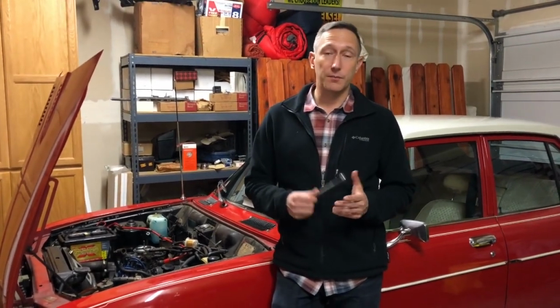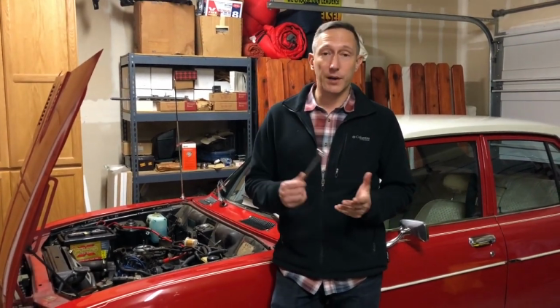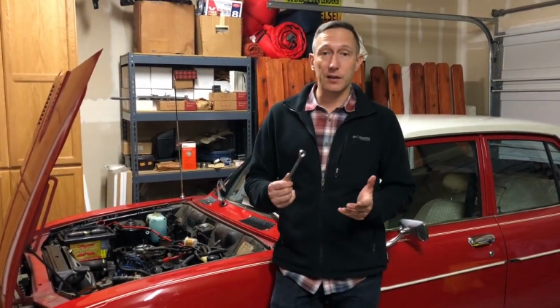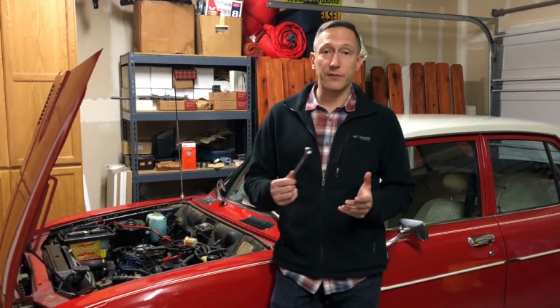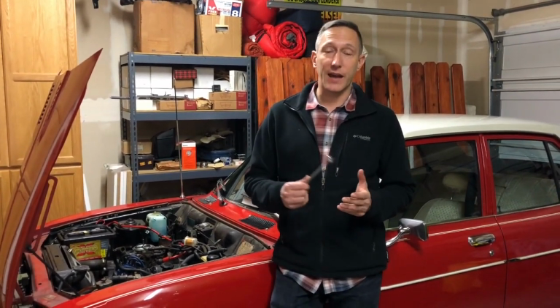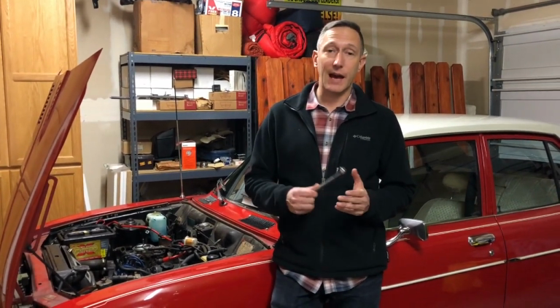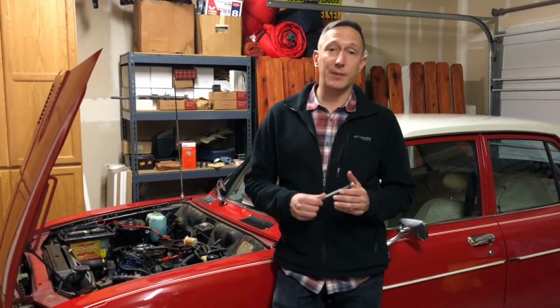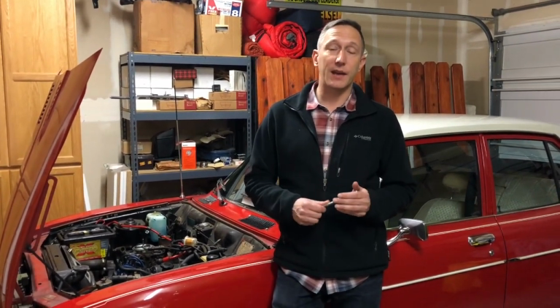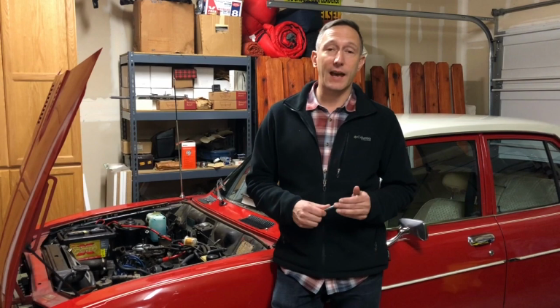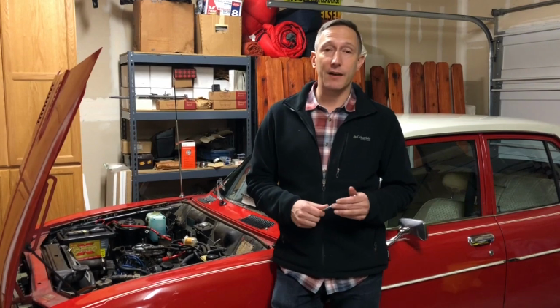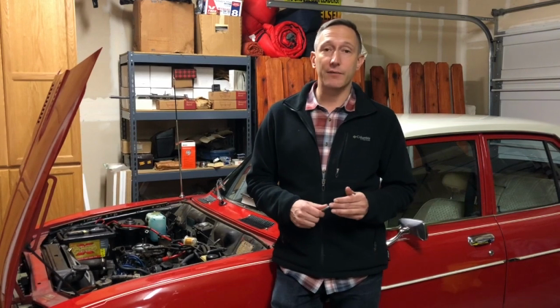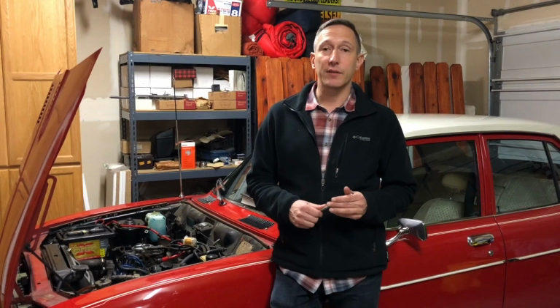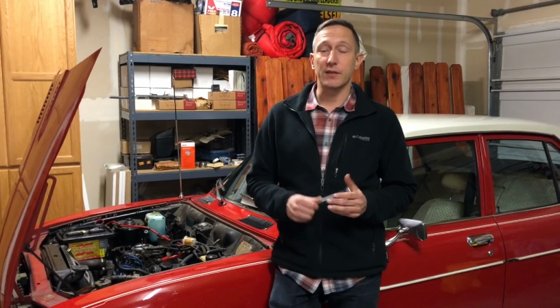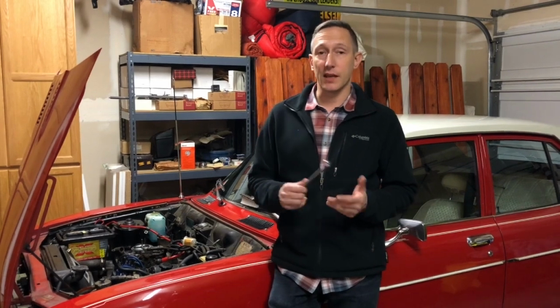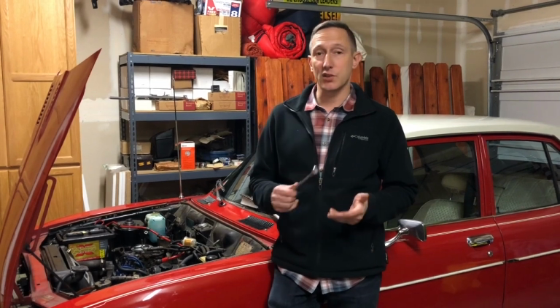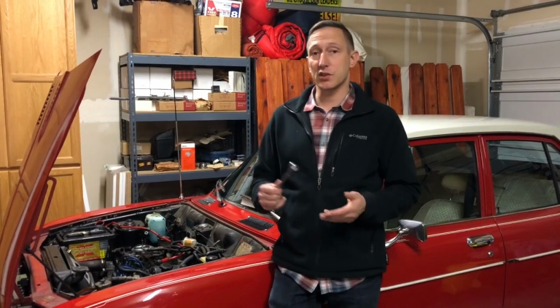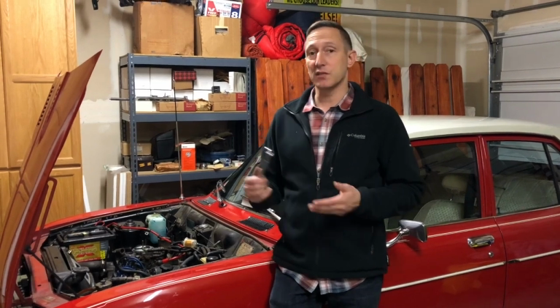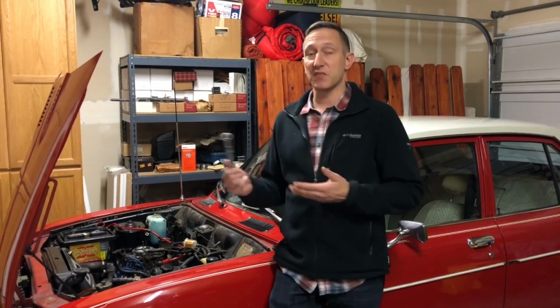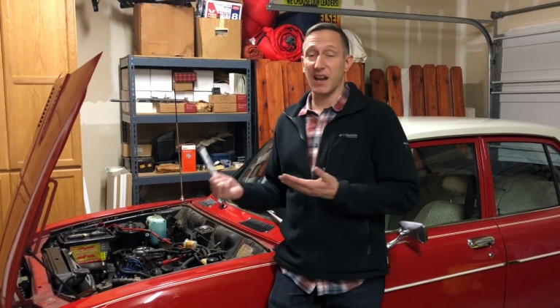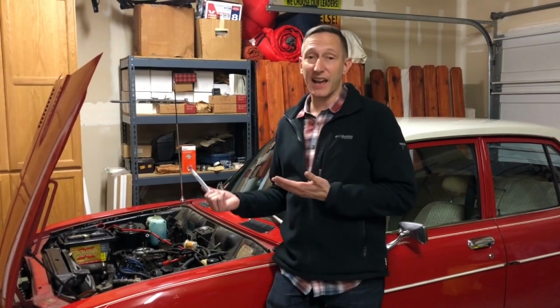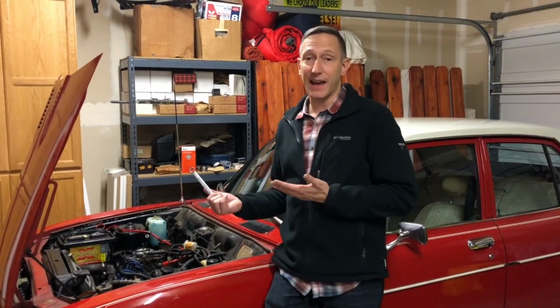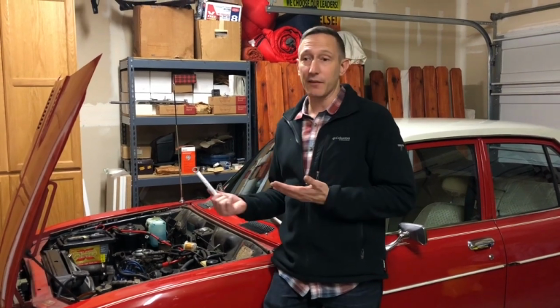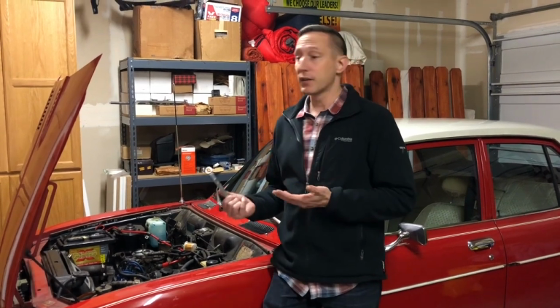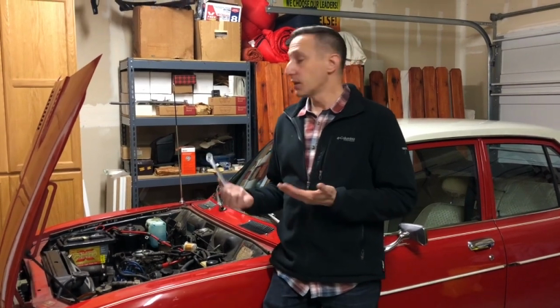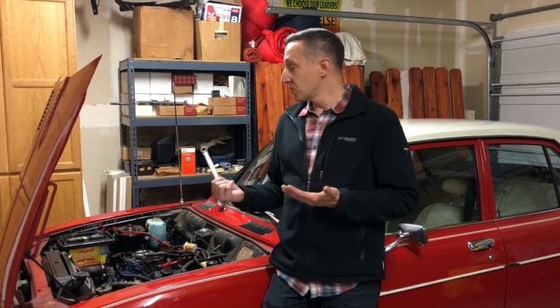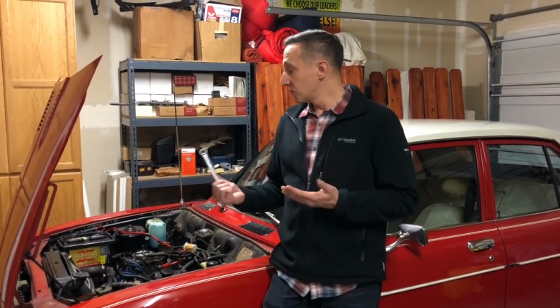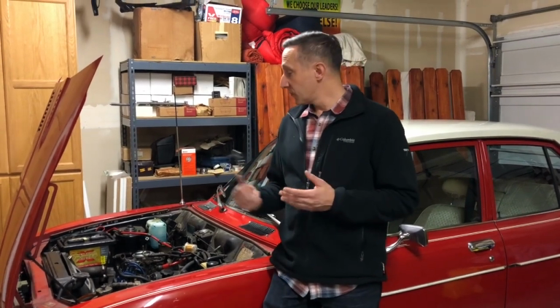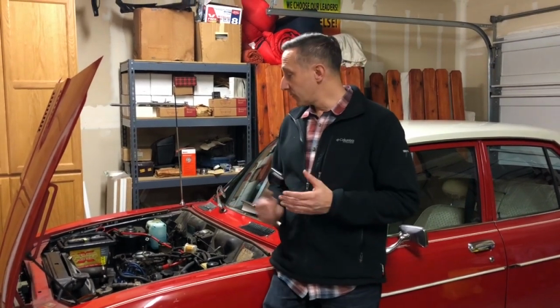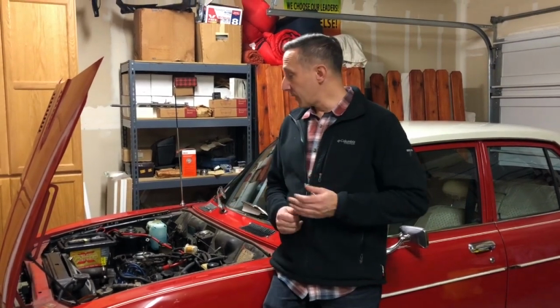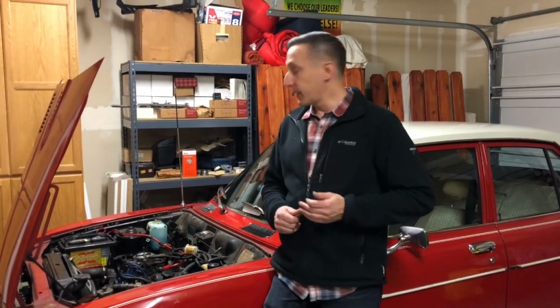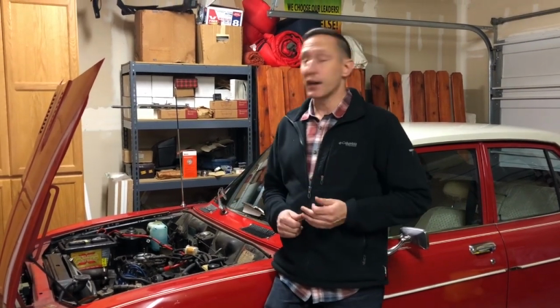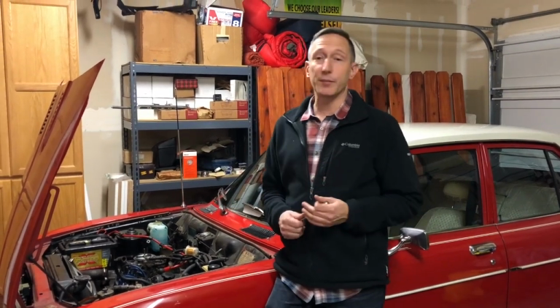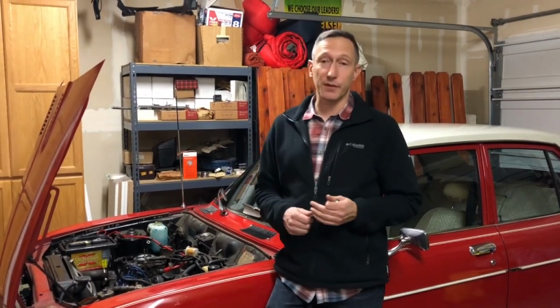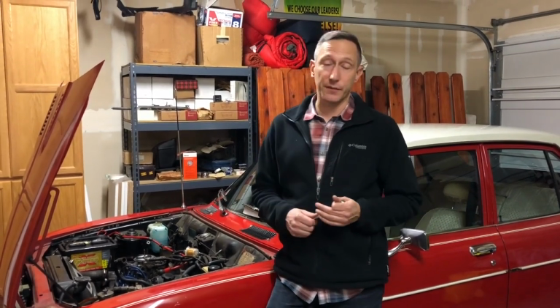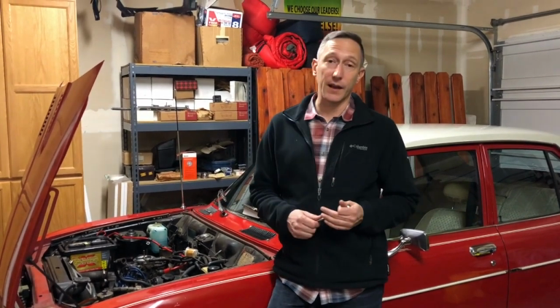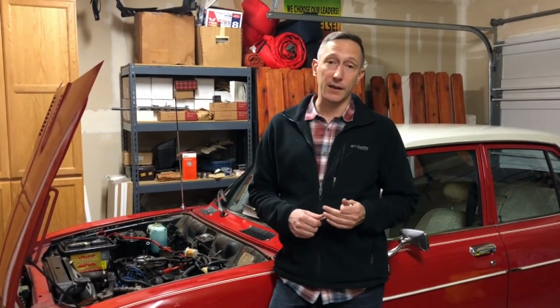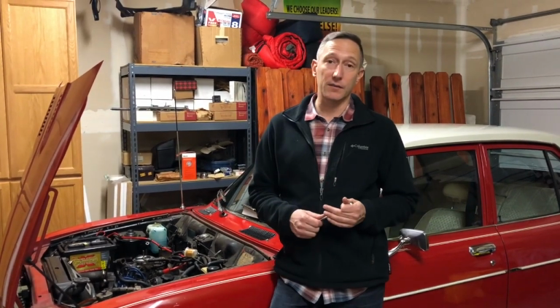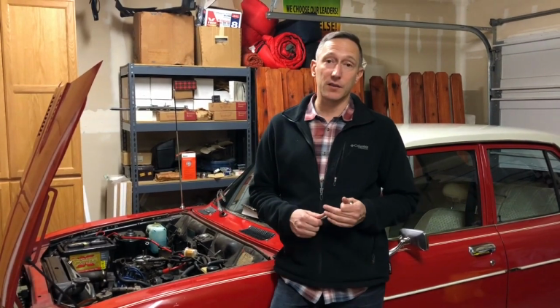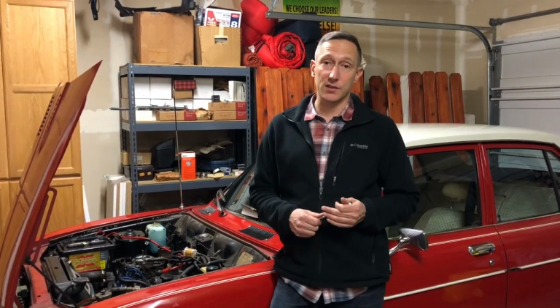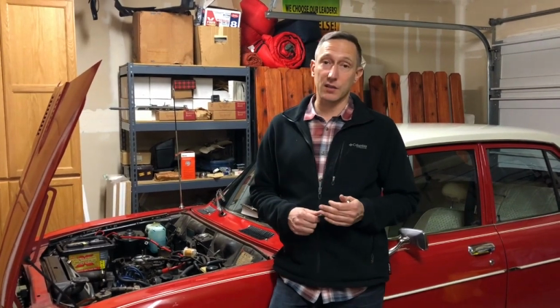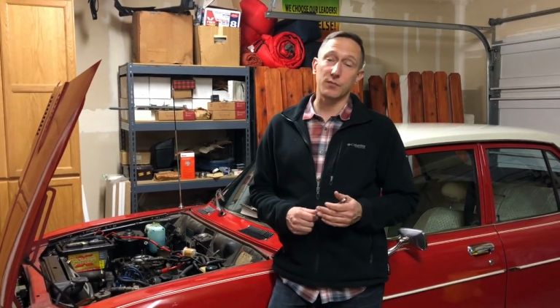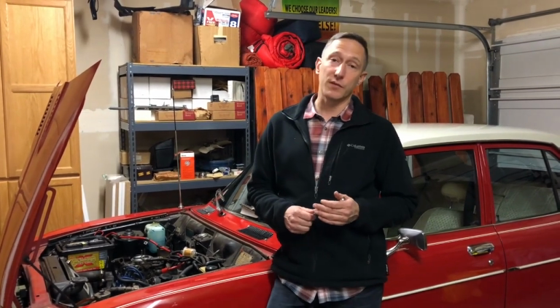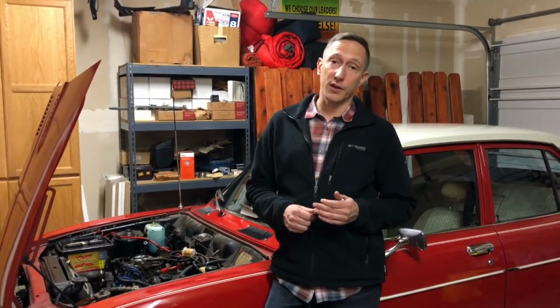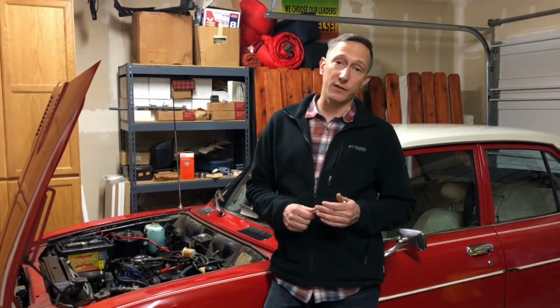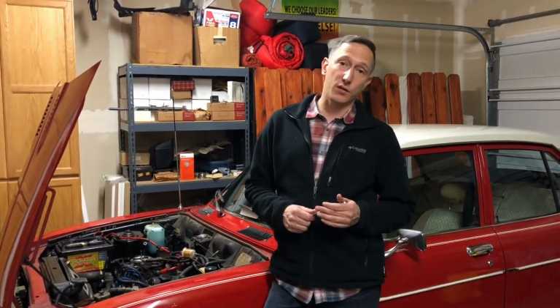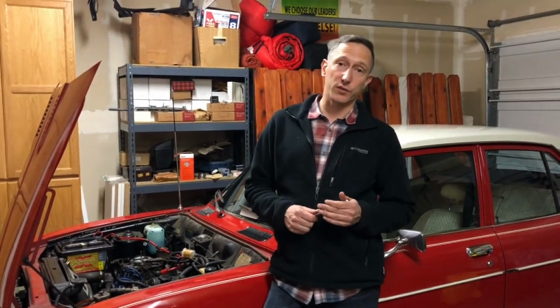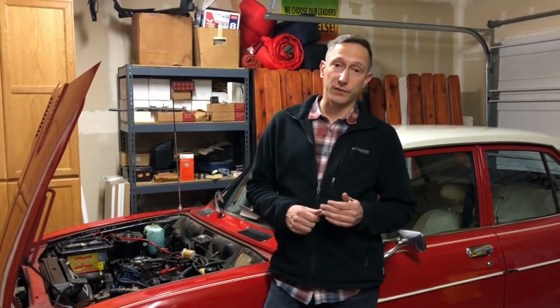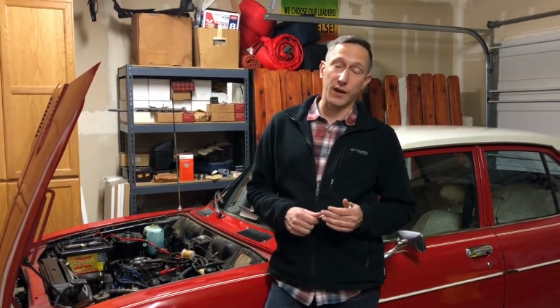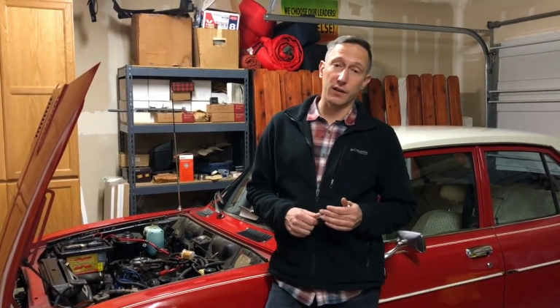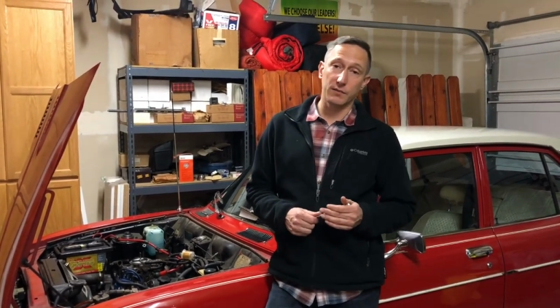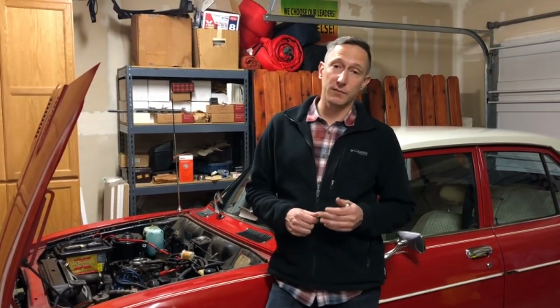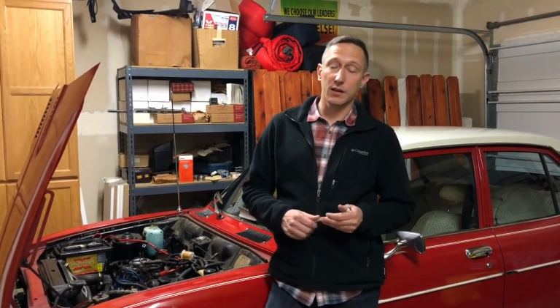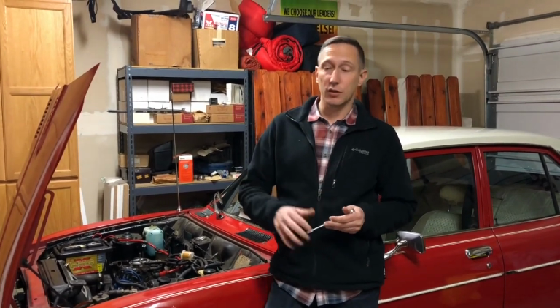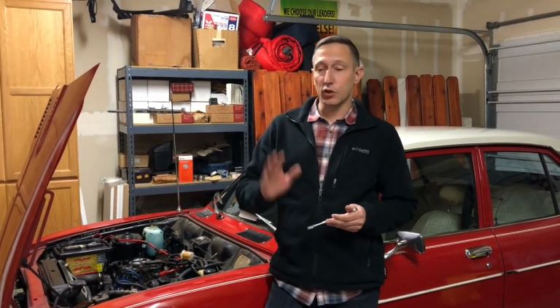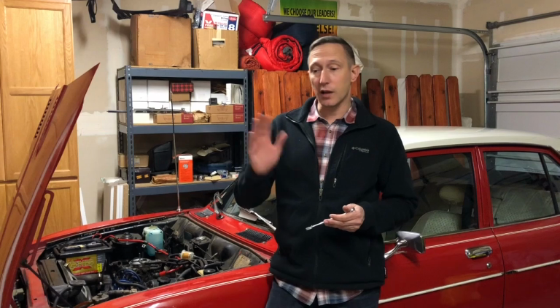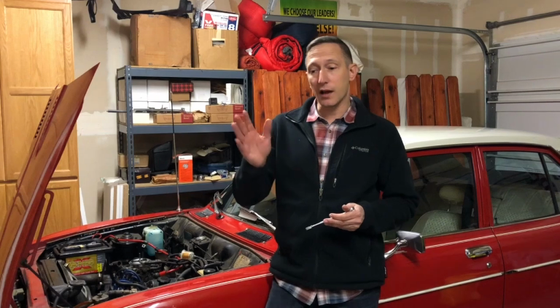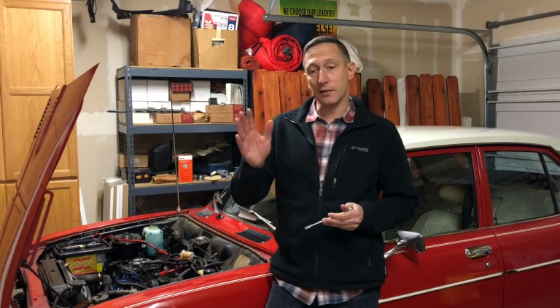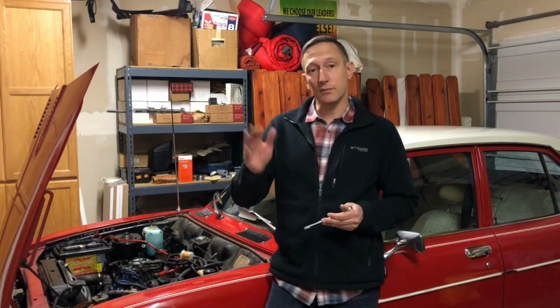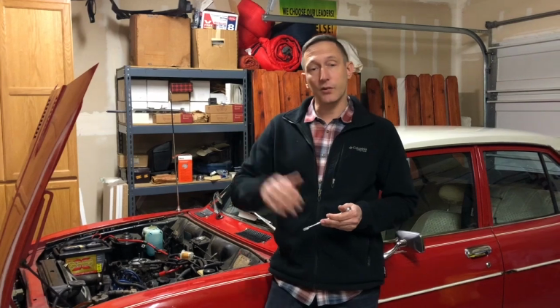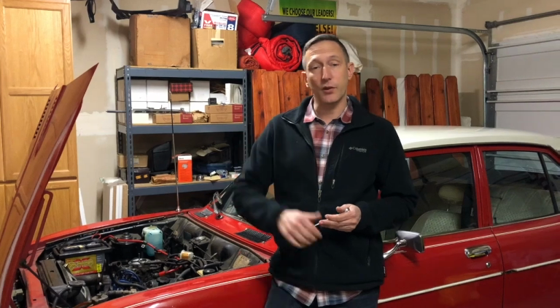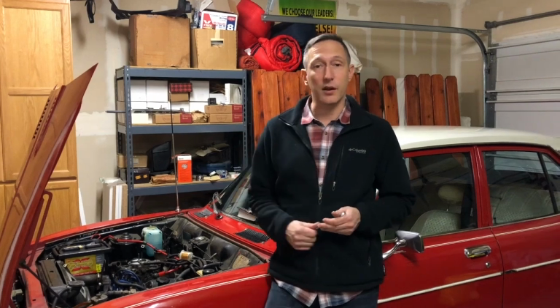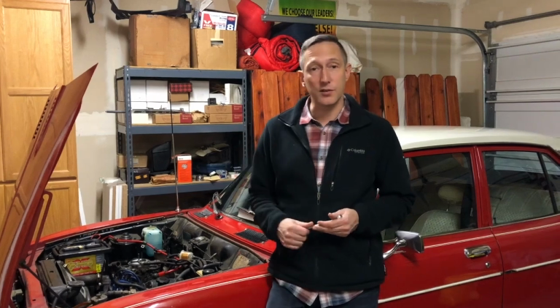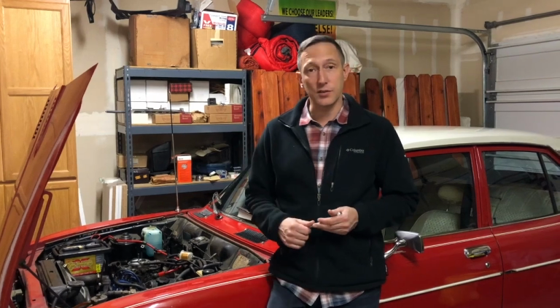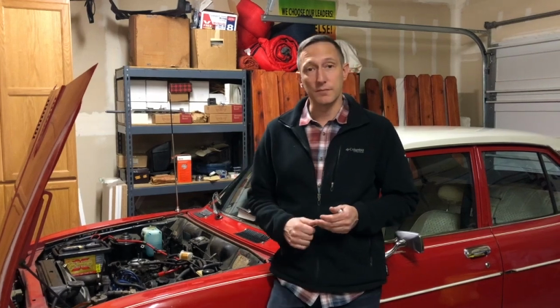But if you happen to have the engine that I have, that may help you to find it, because it can be very difficult to find. Good luck with your RX2.